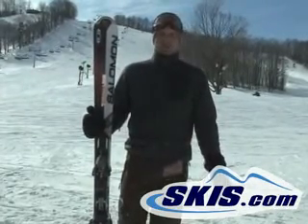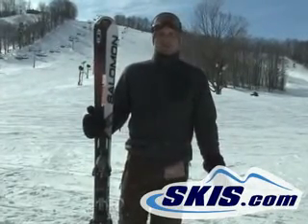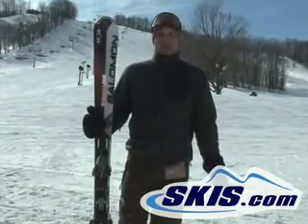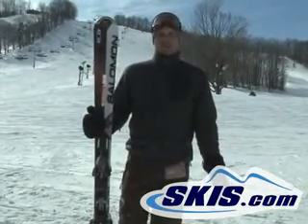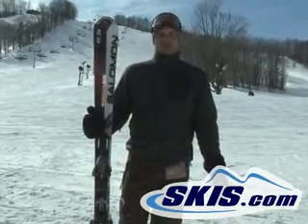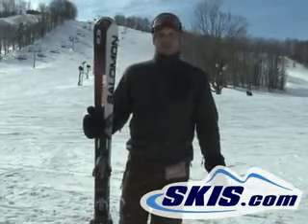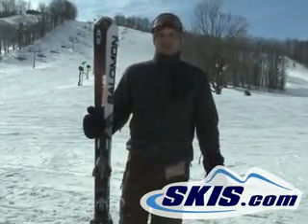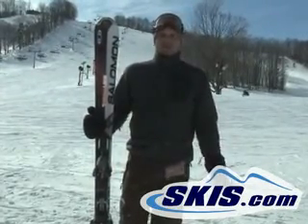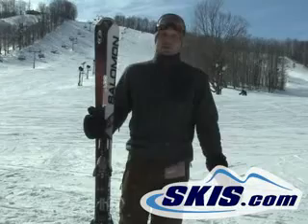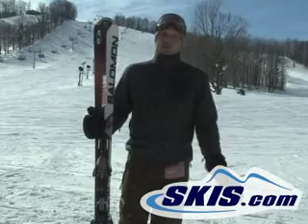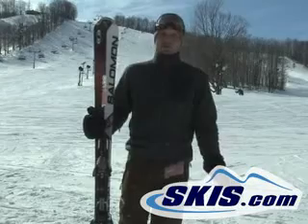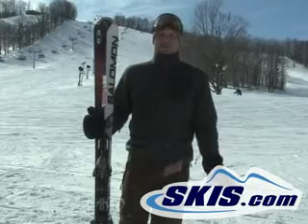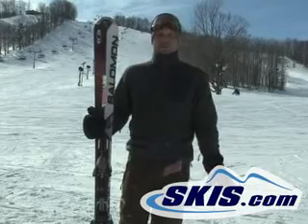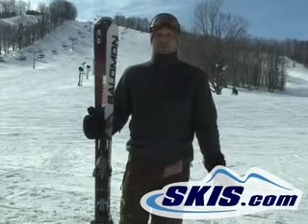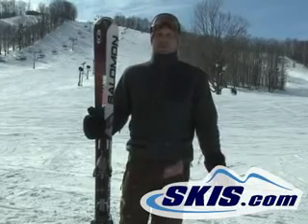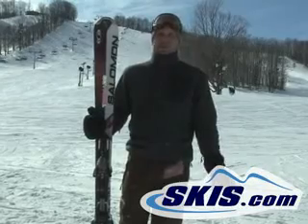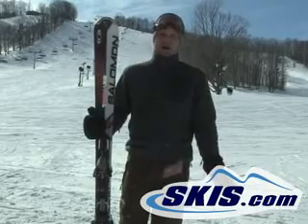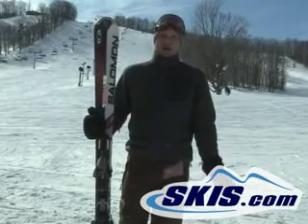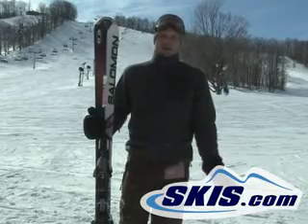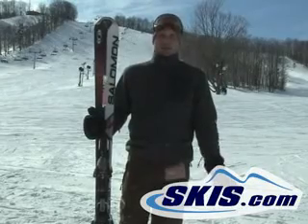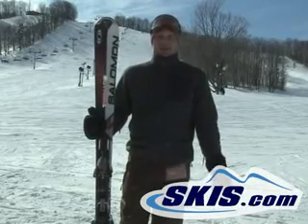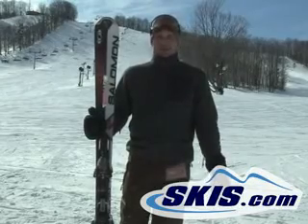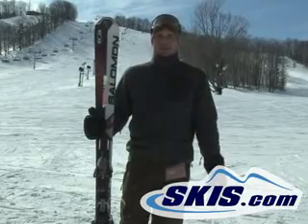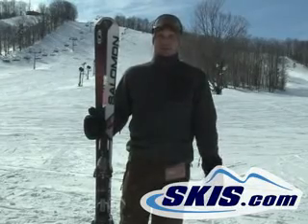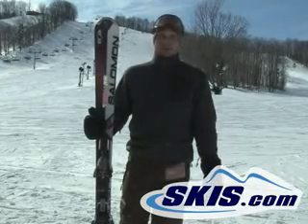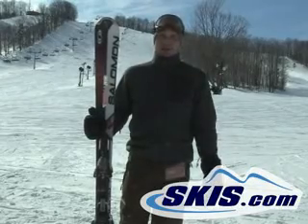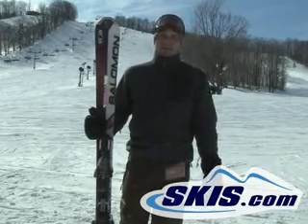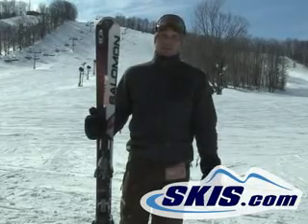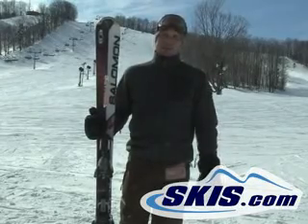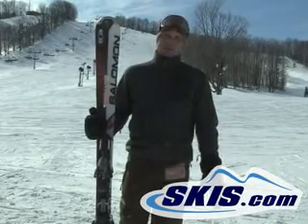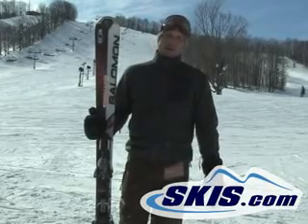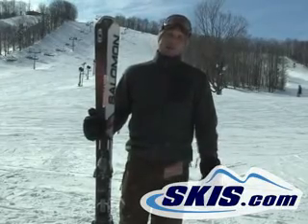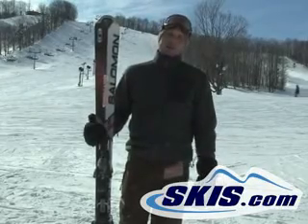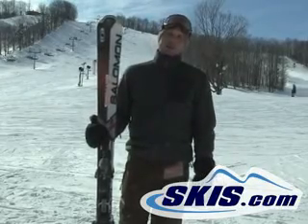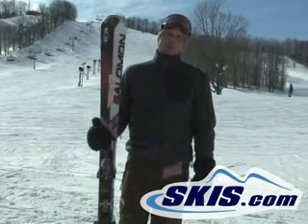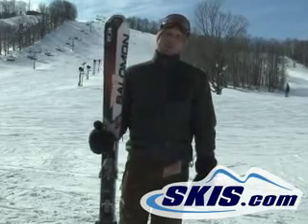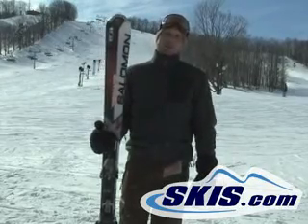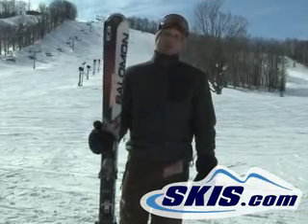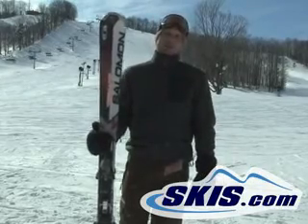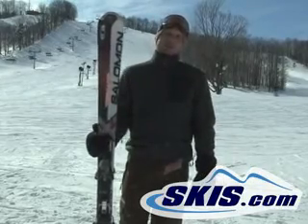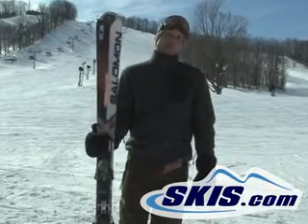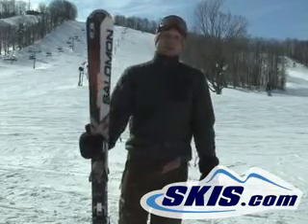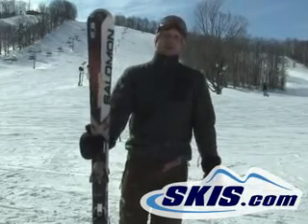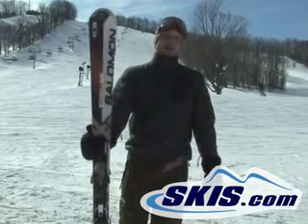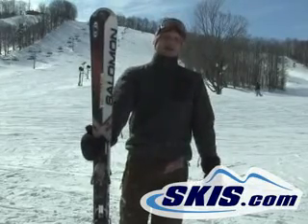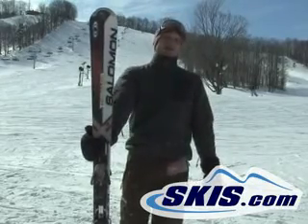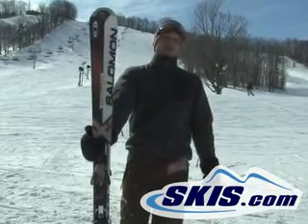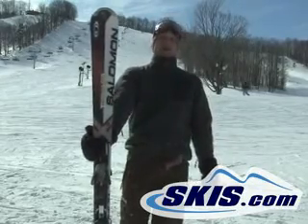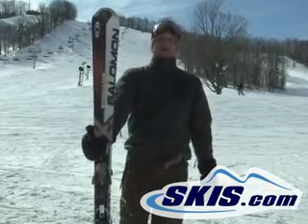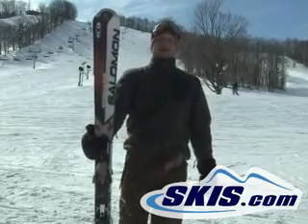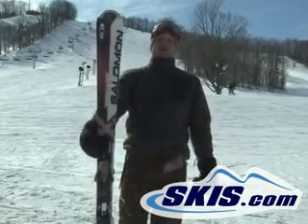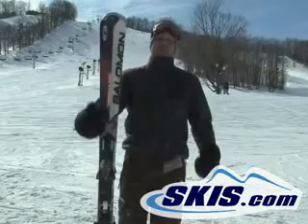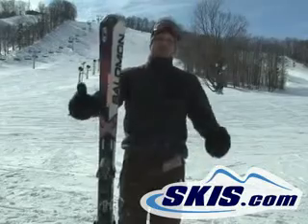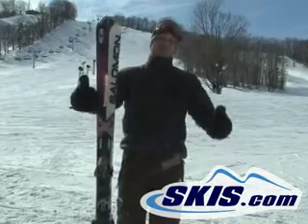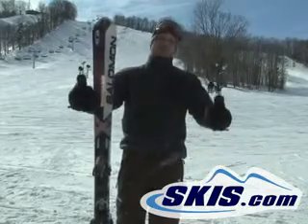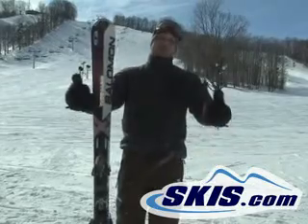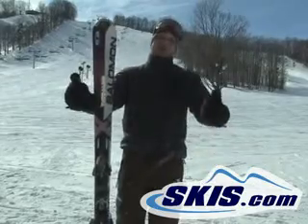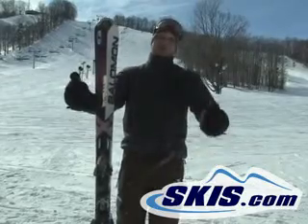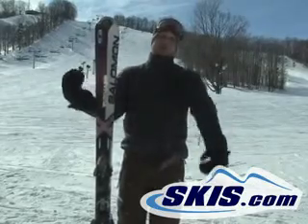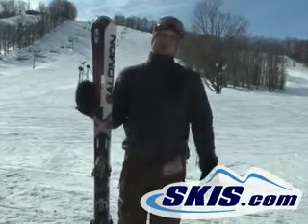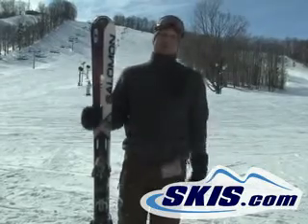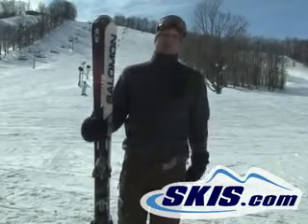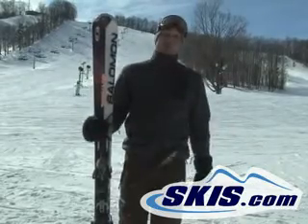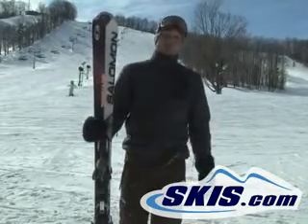75mm at the waist, so if you get into a little bit of powder it's going to be good there, but predominantly a groomer ski. I give my two thumbs up, seal of approval.